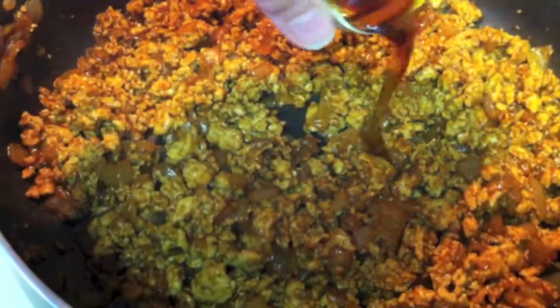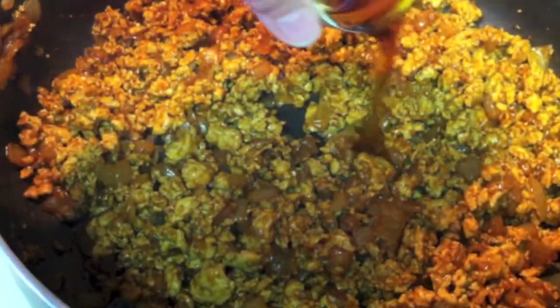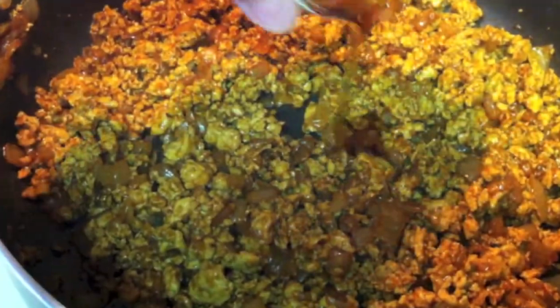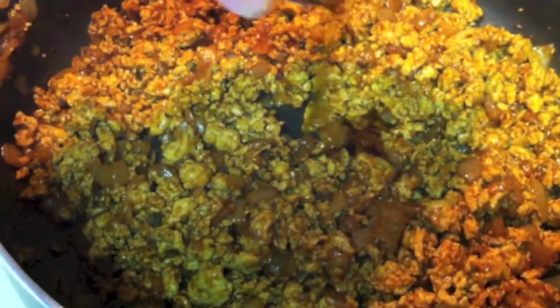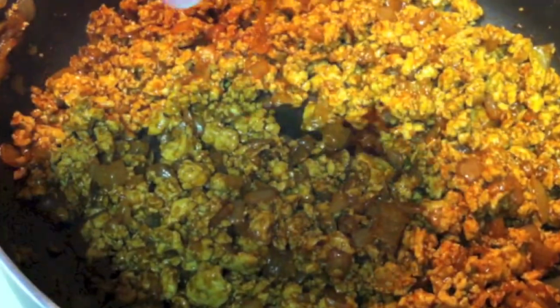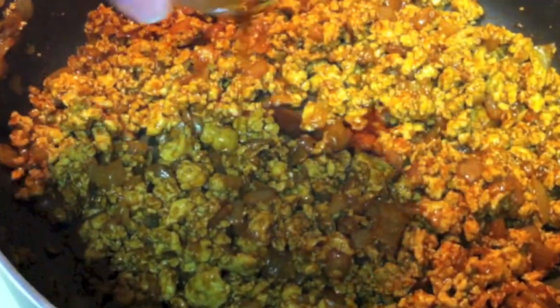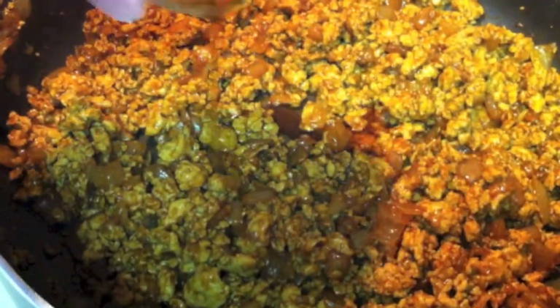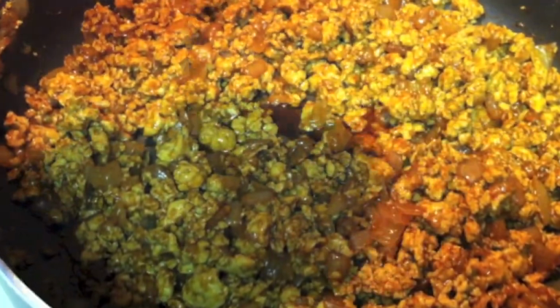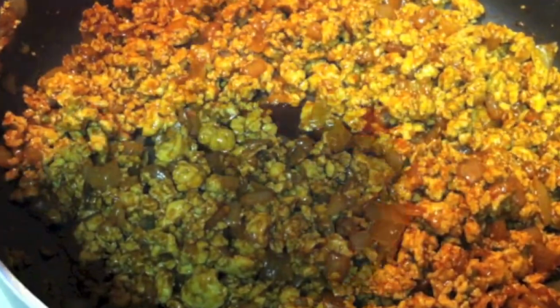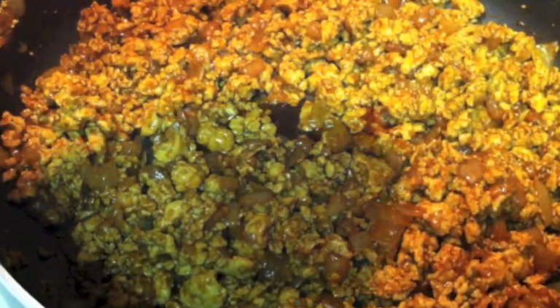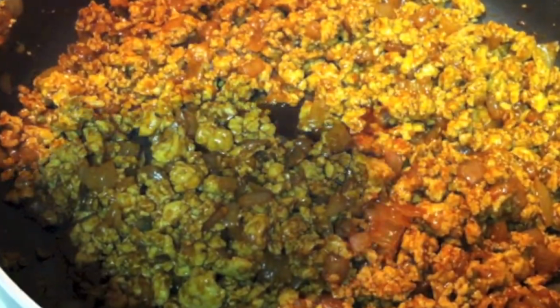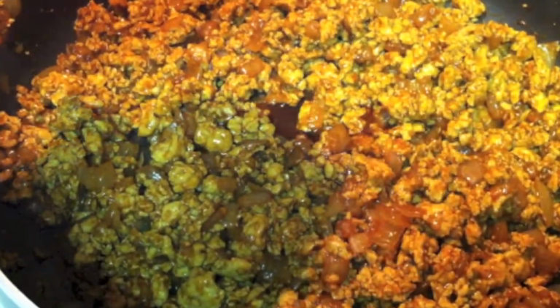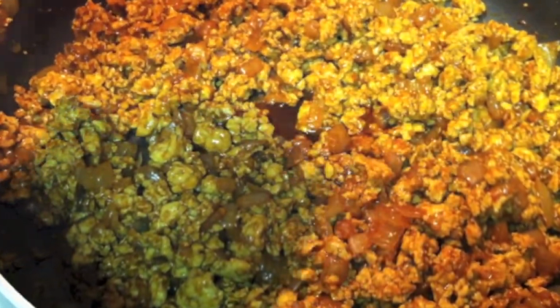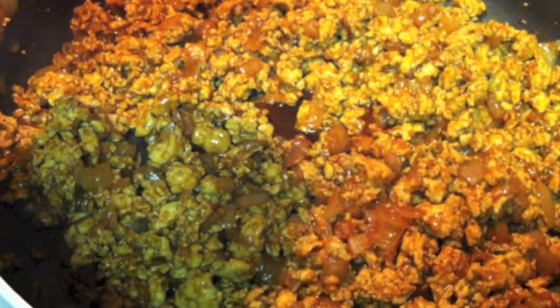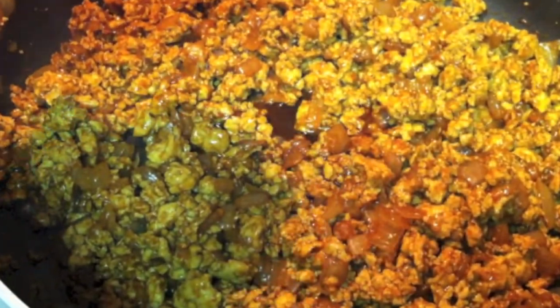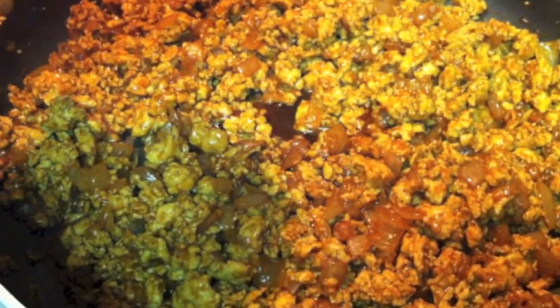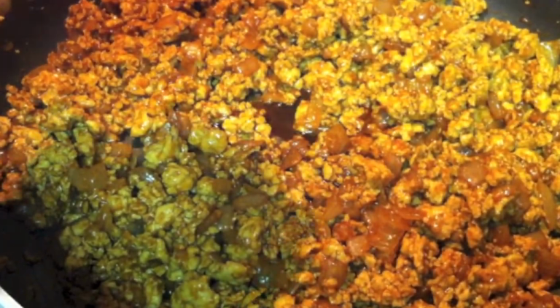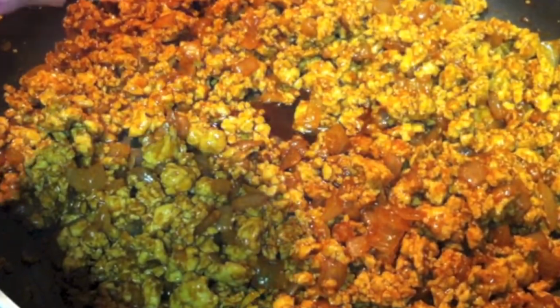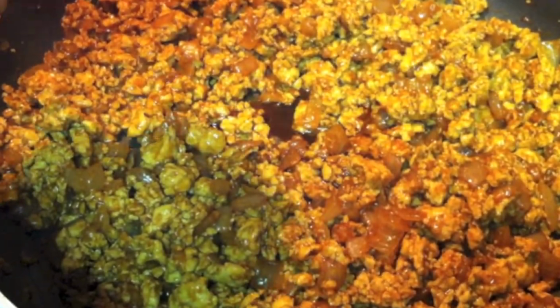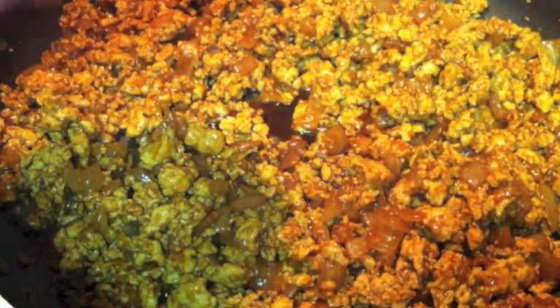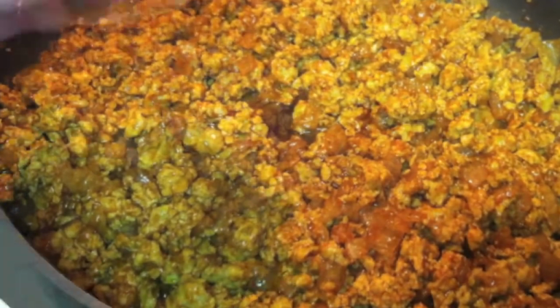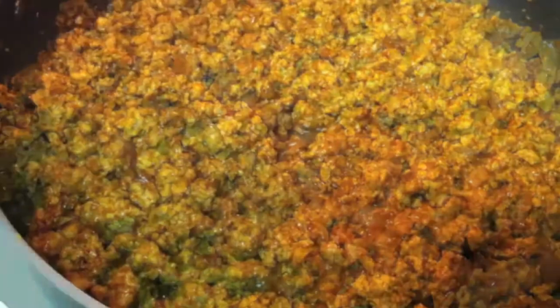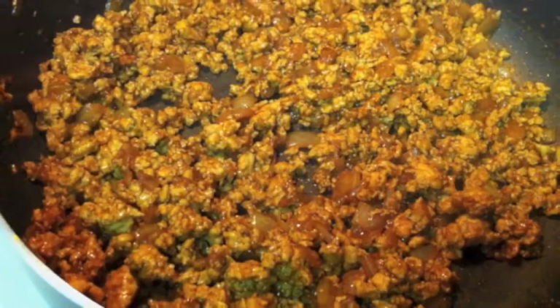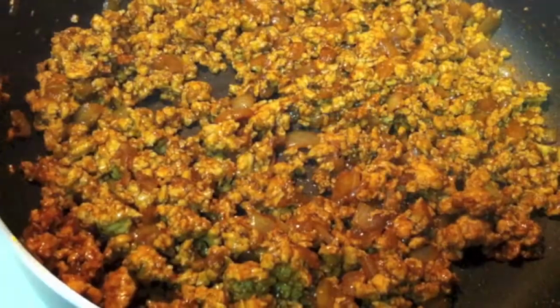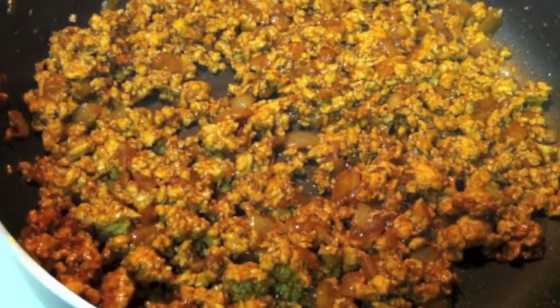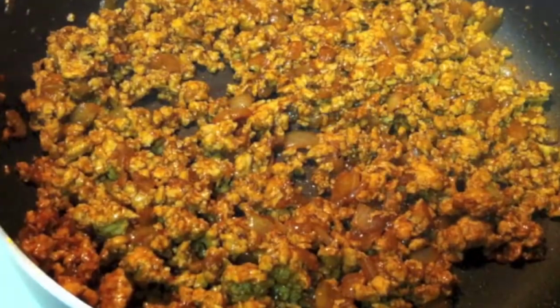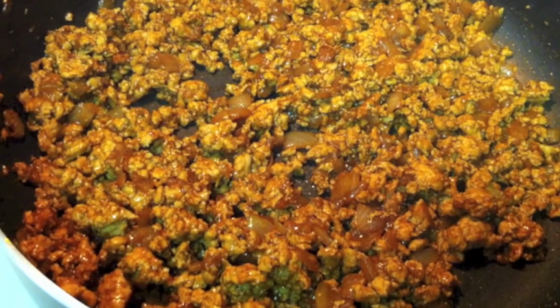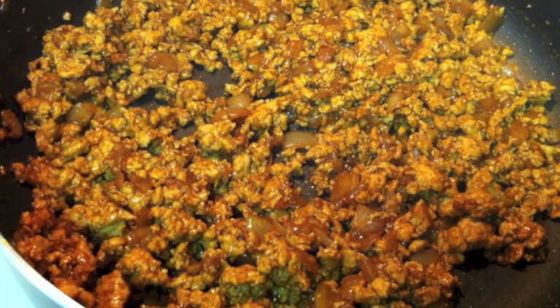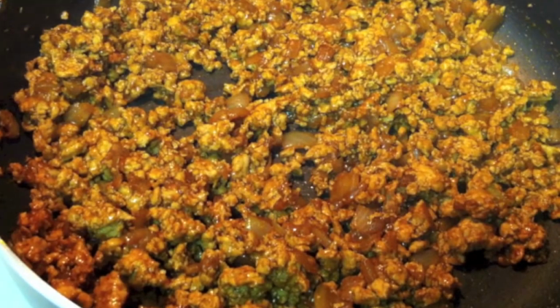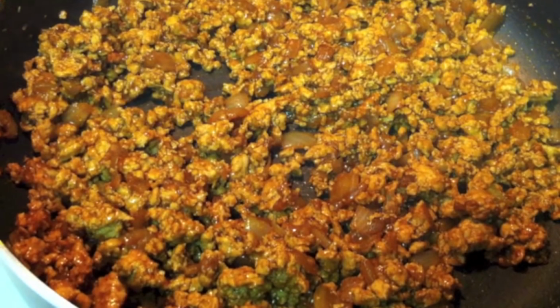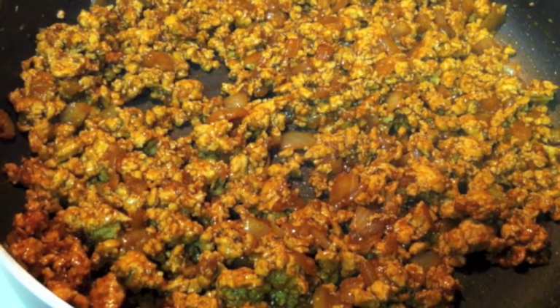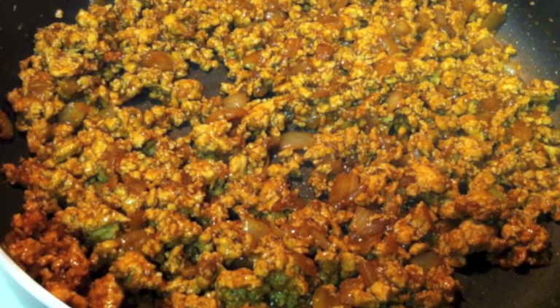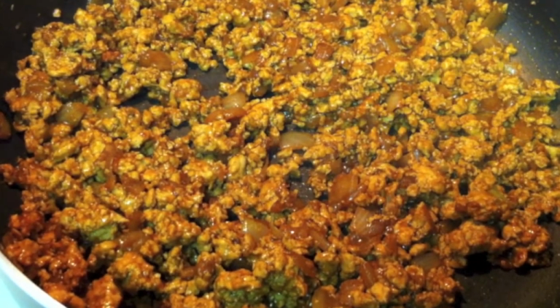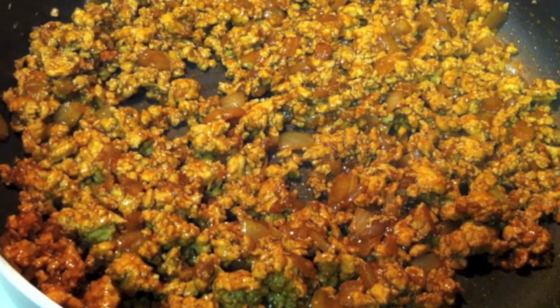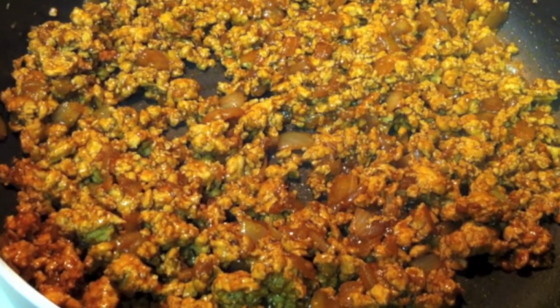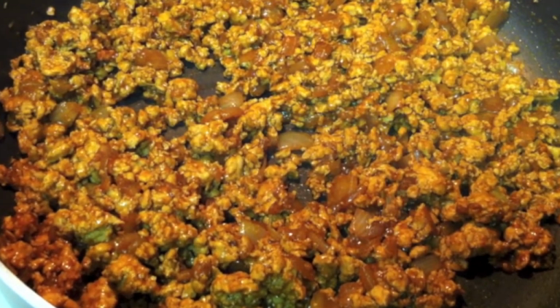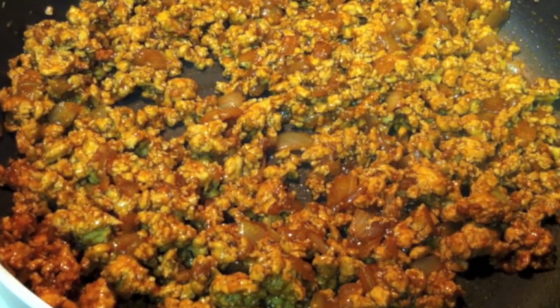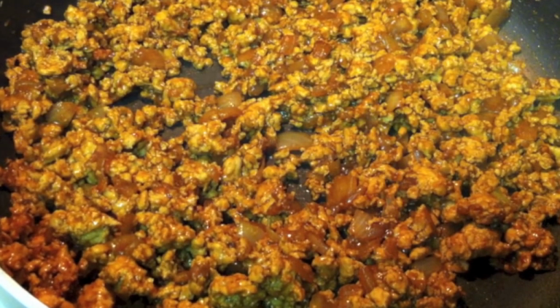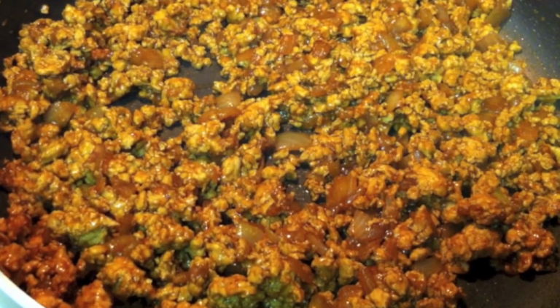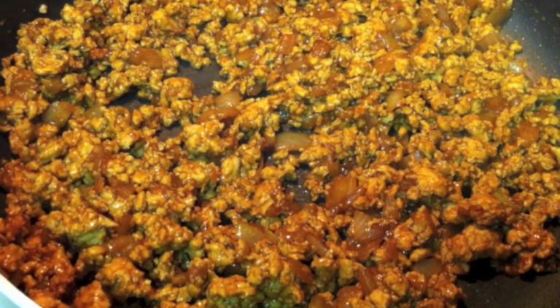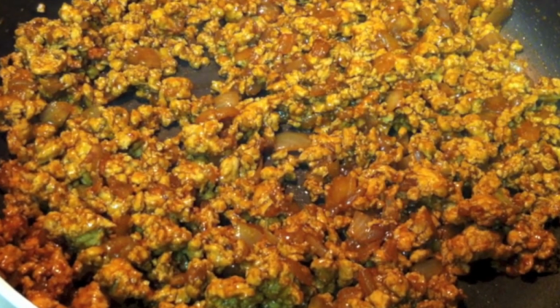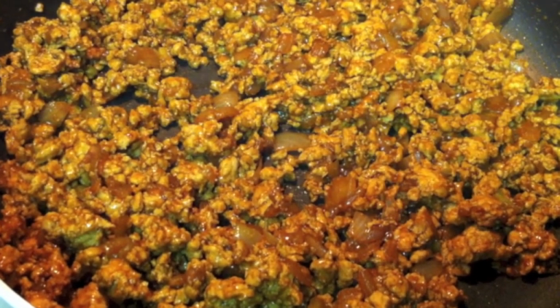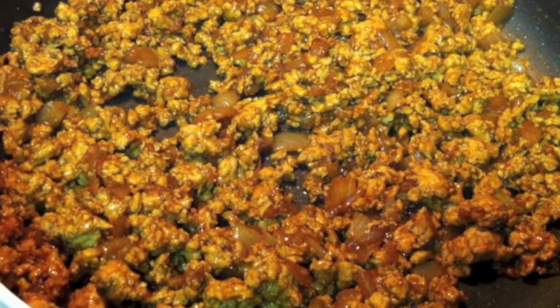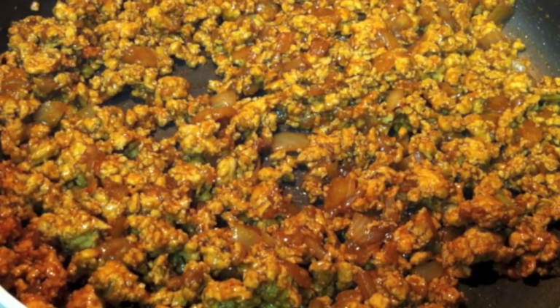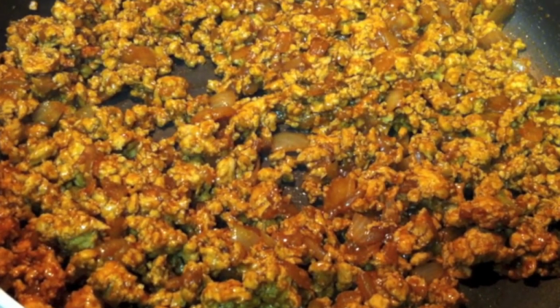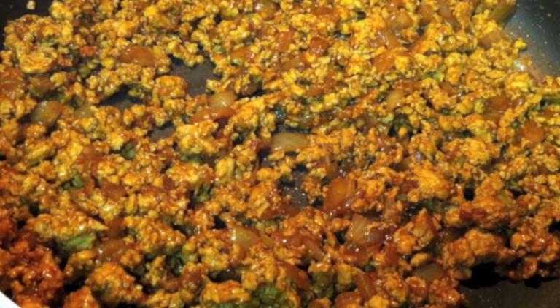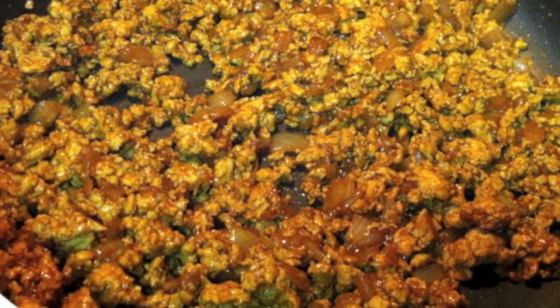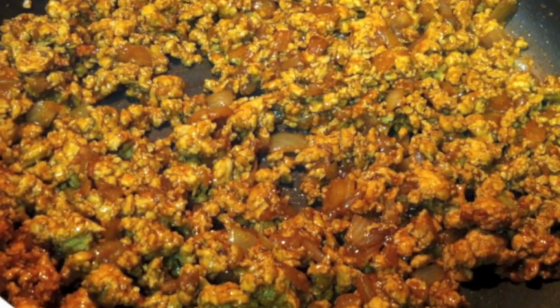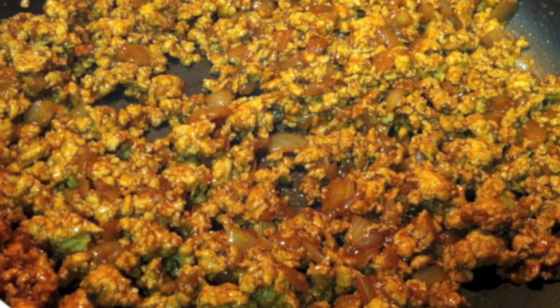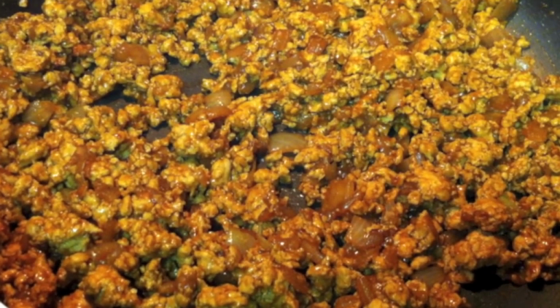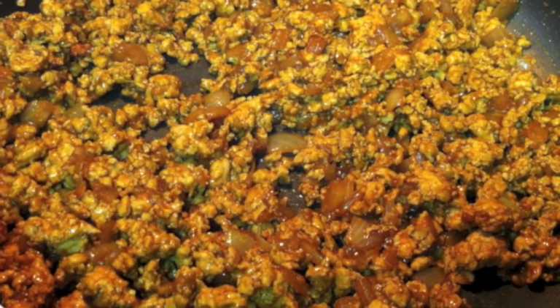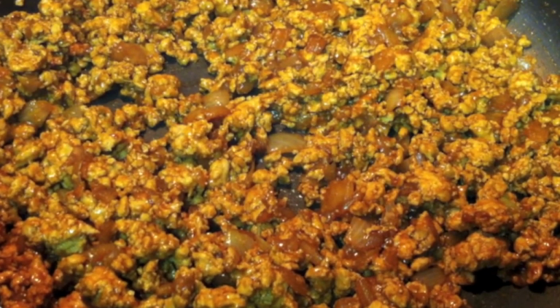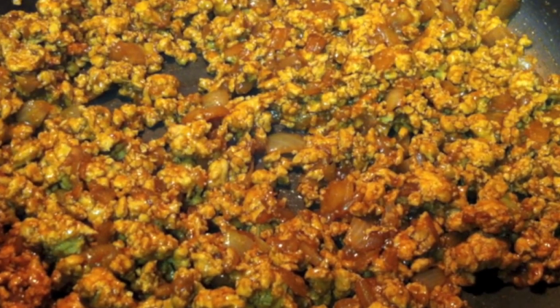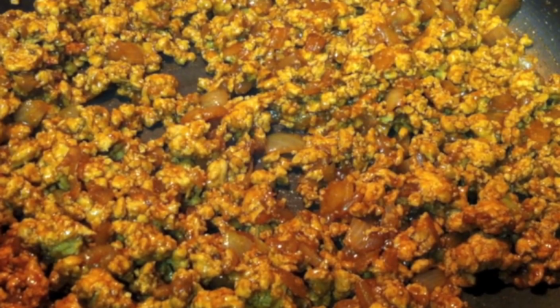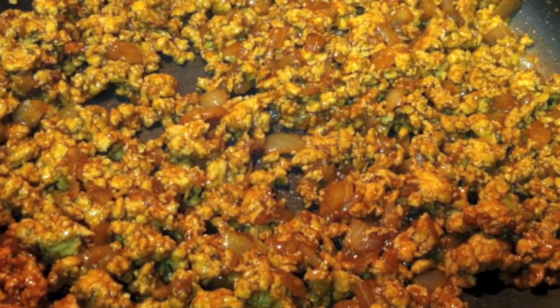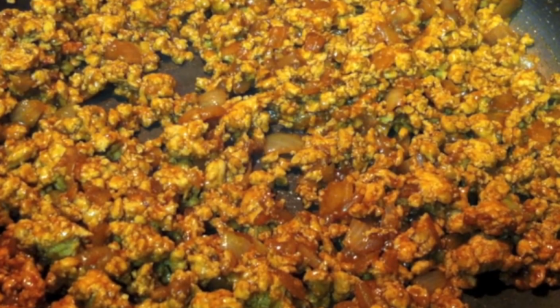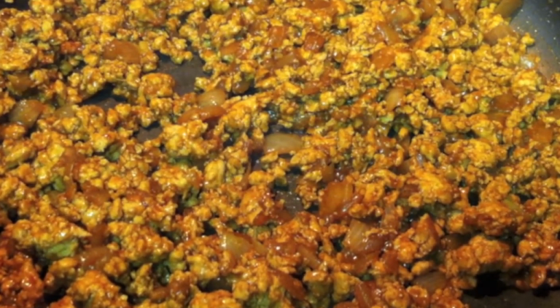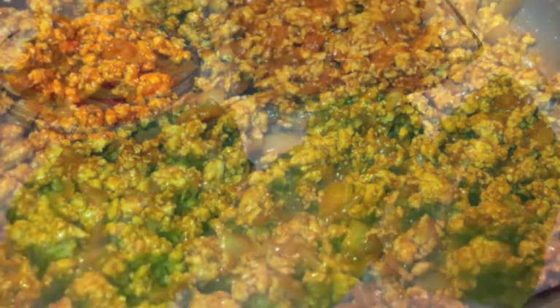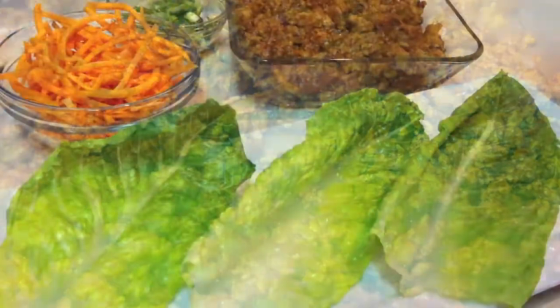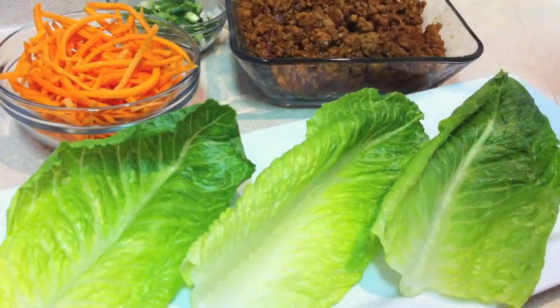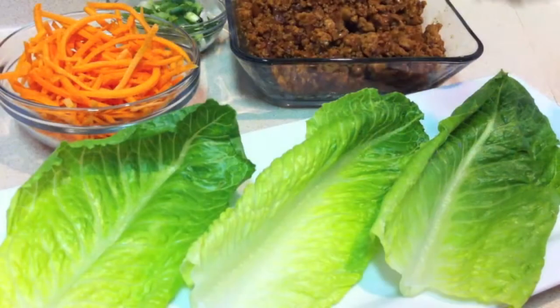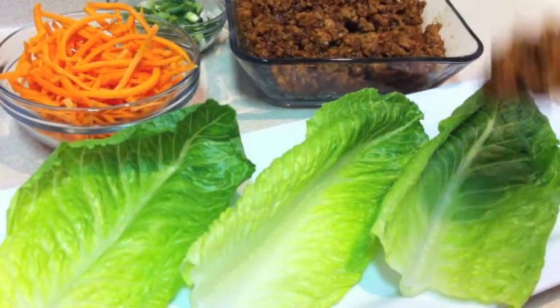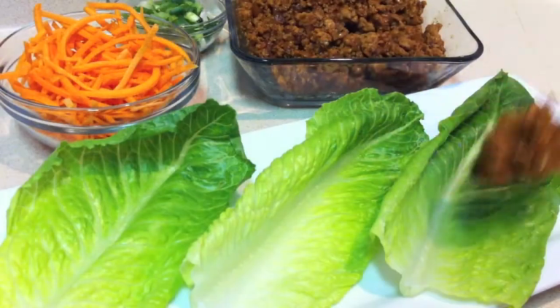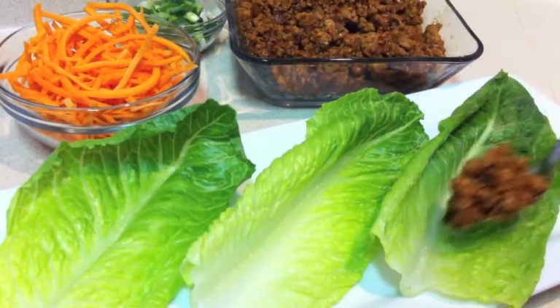Now you want to add the sesame oil and continue to sauté until the liquids are absorbed, and set aside to cool.